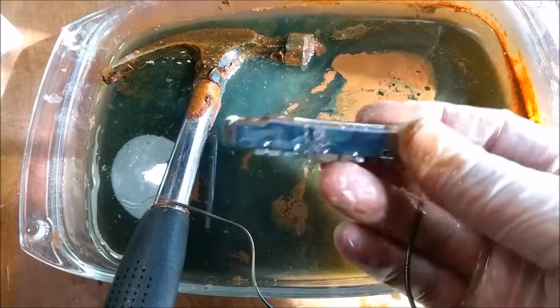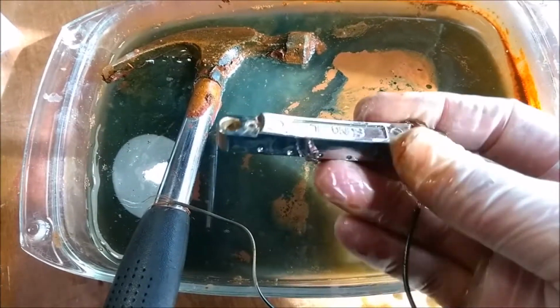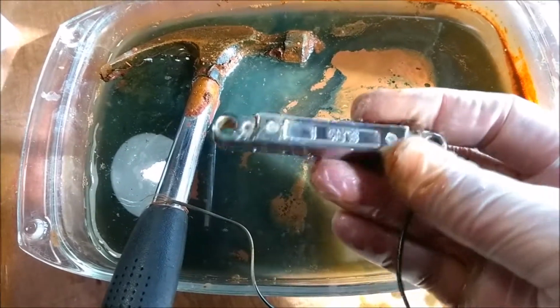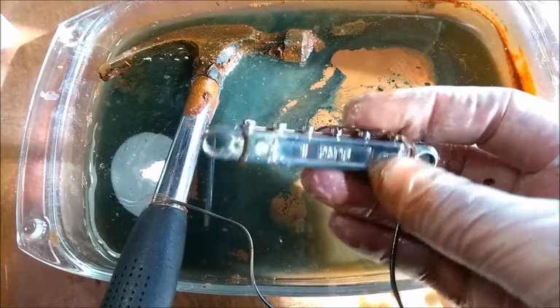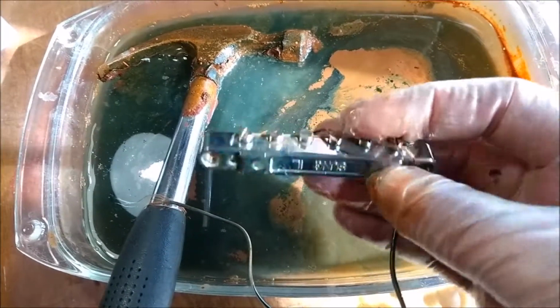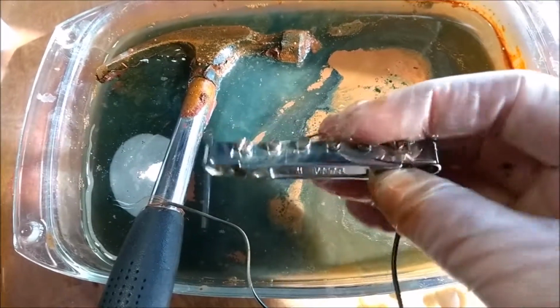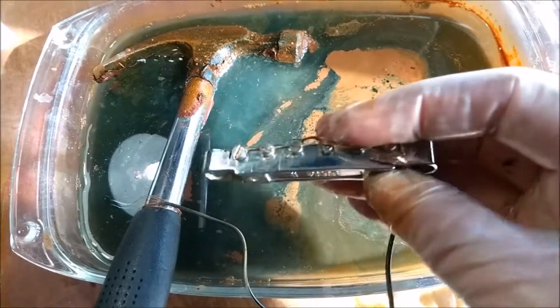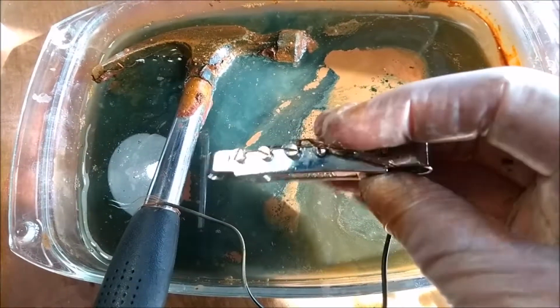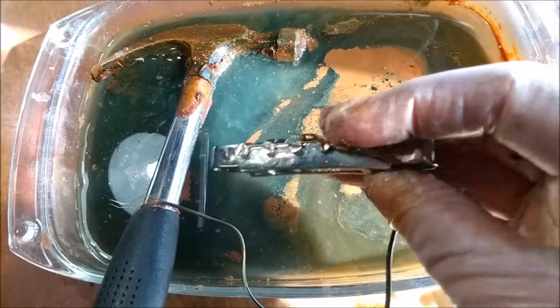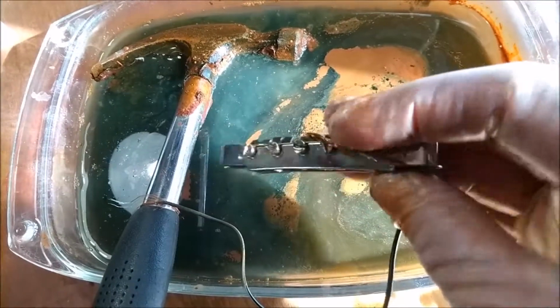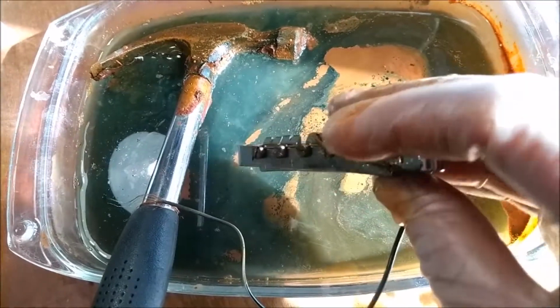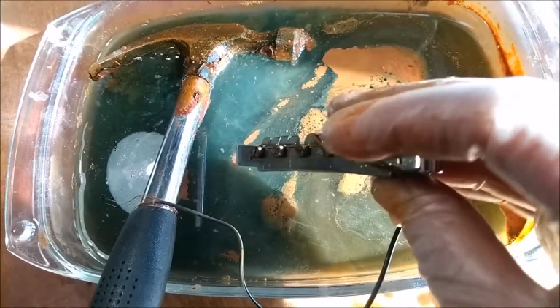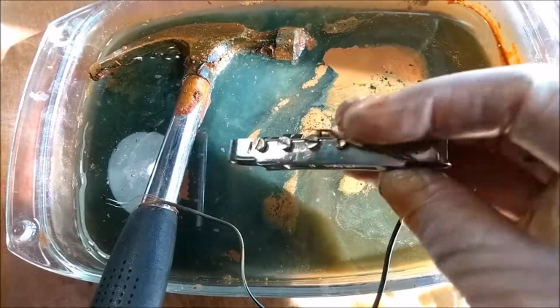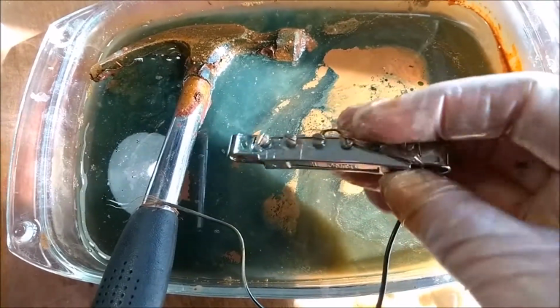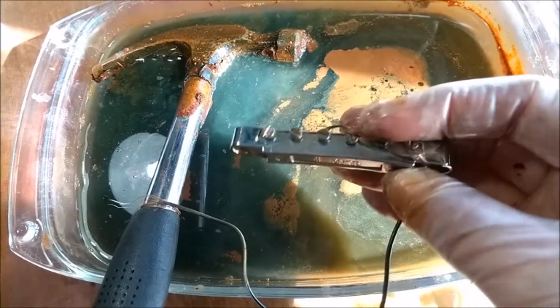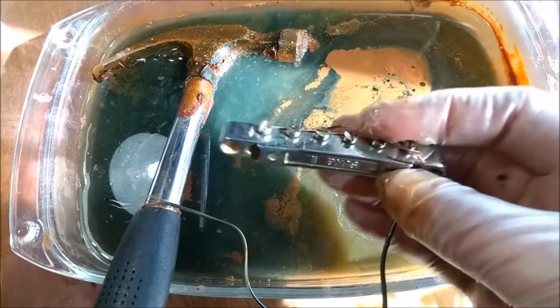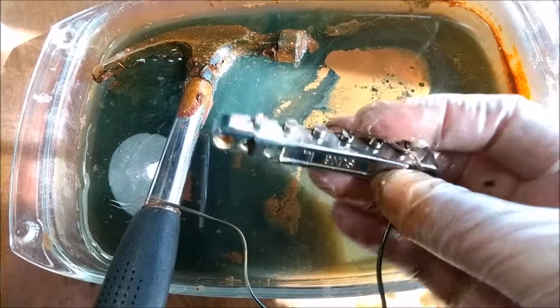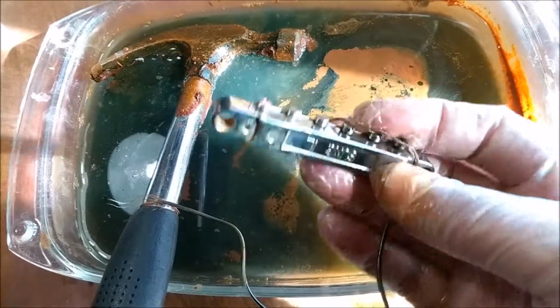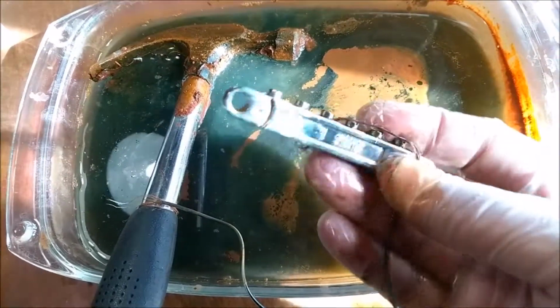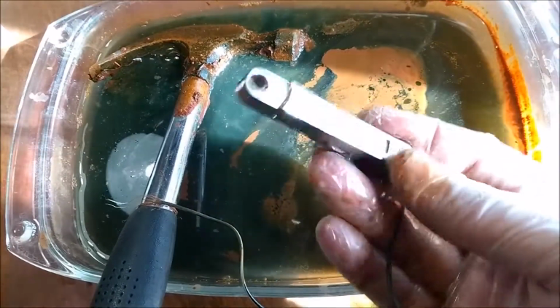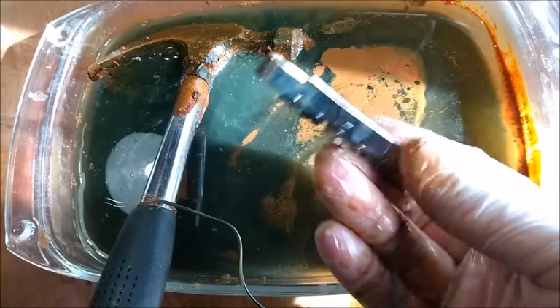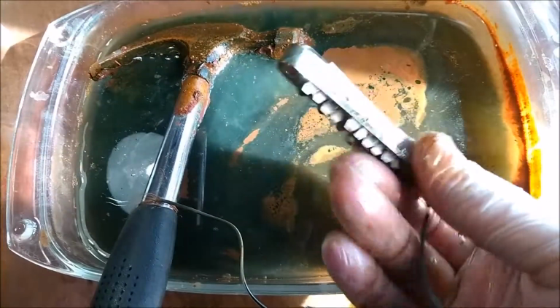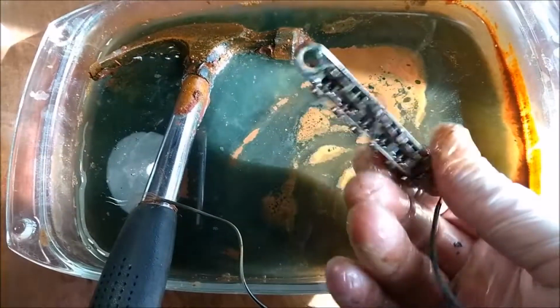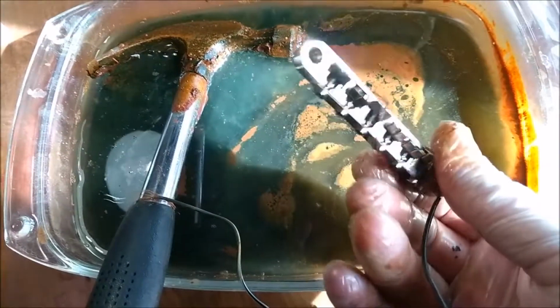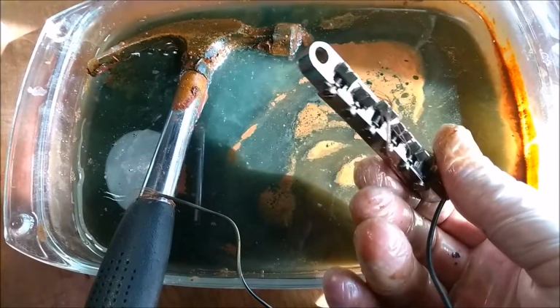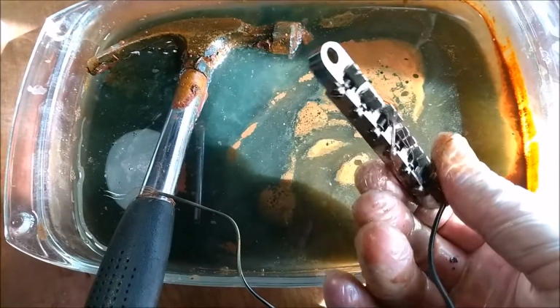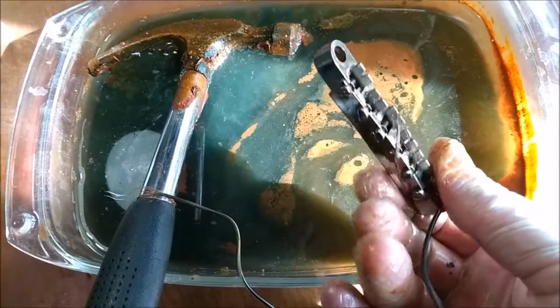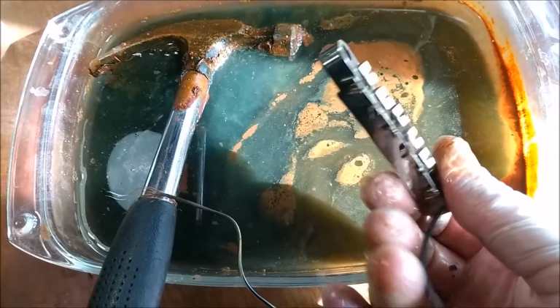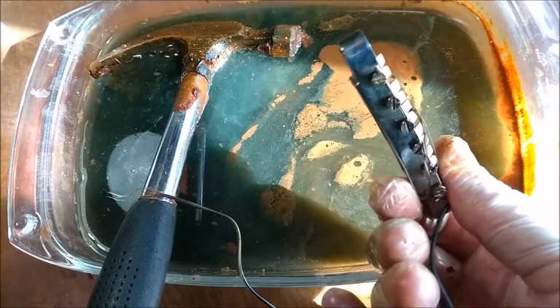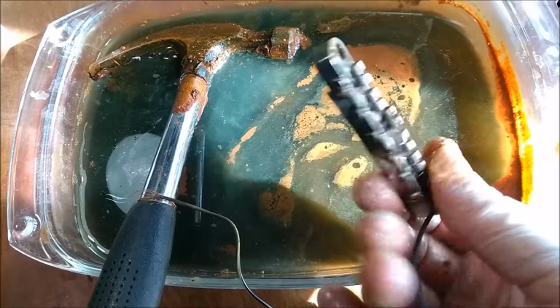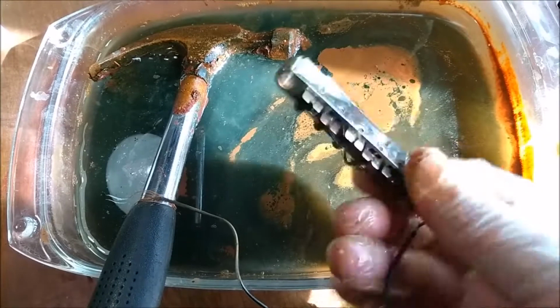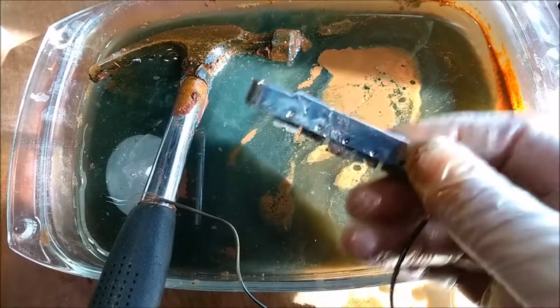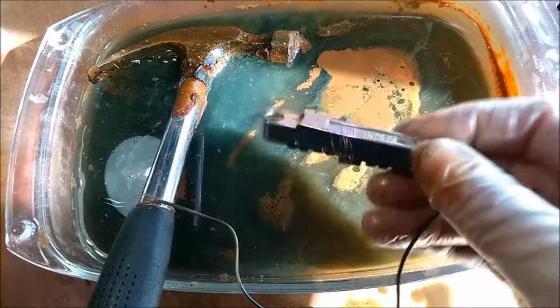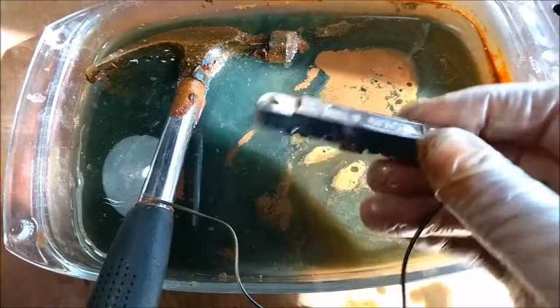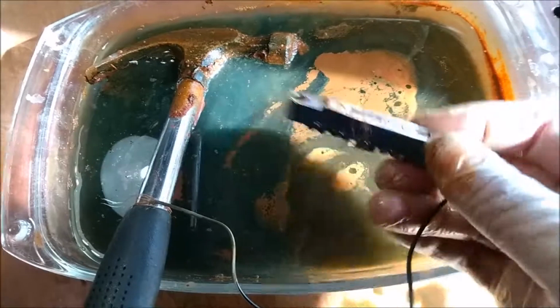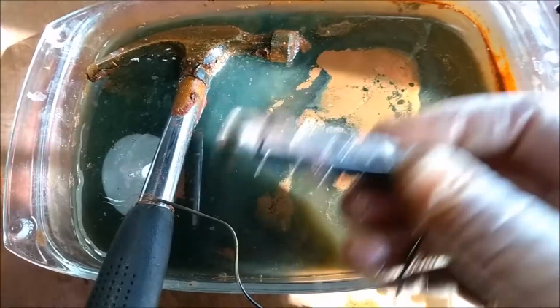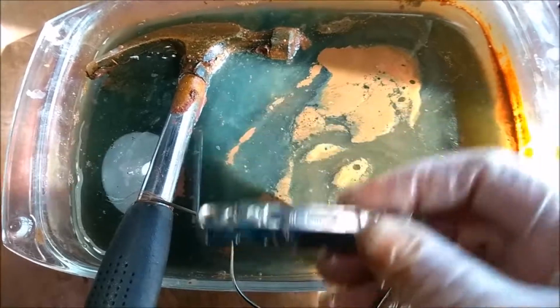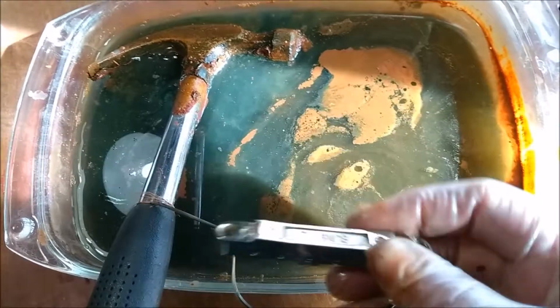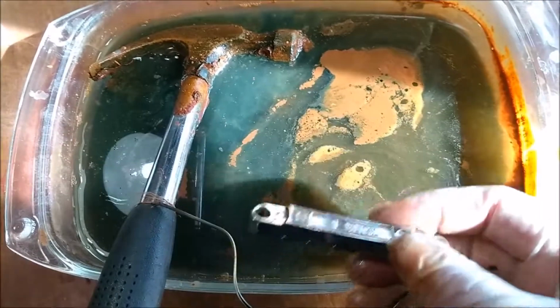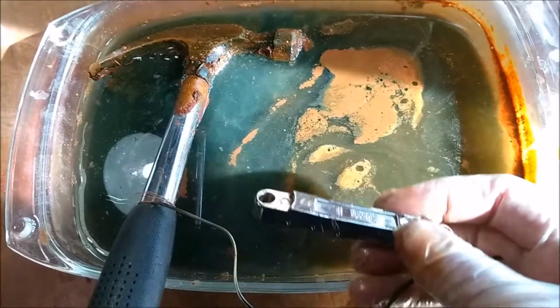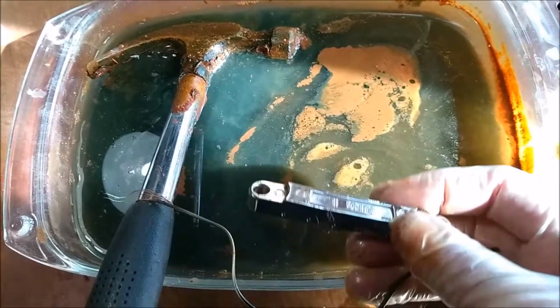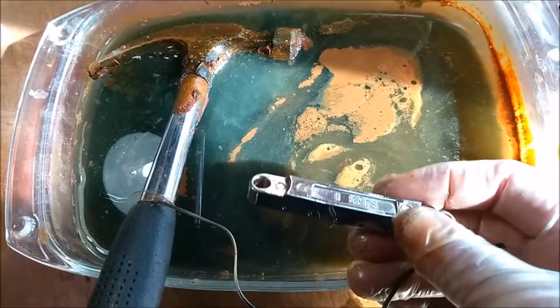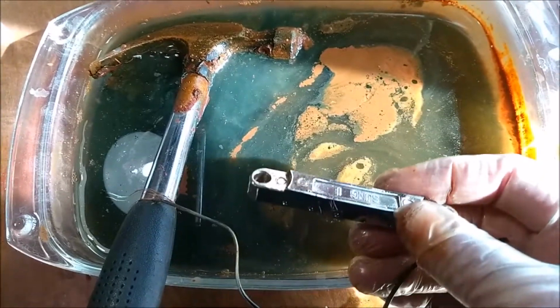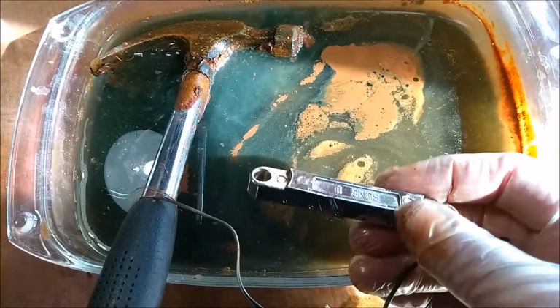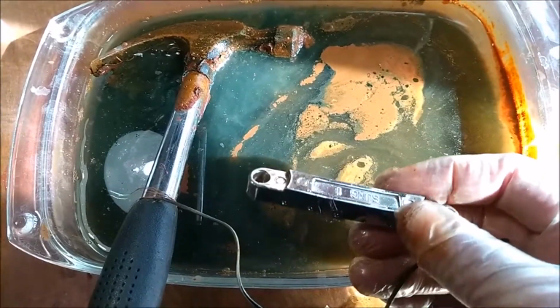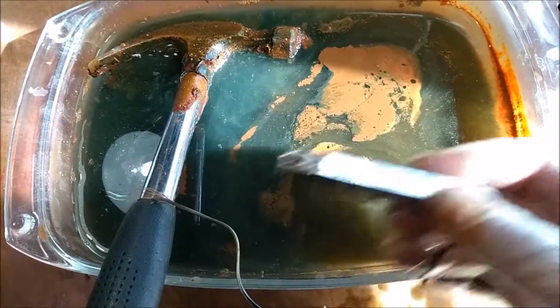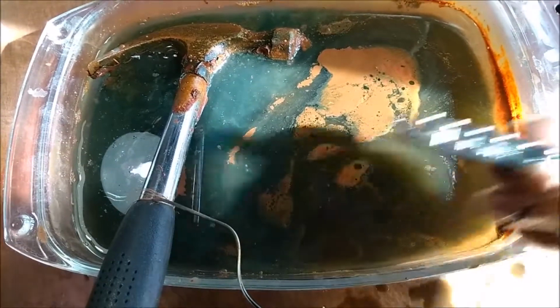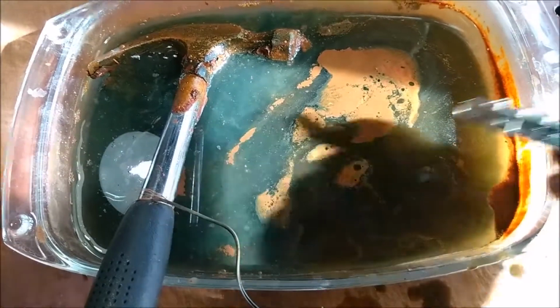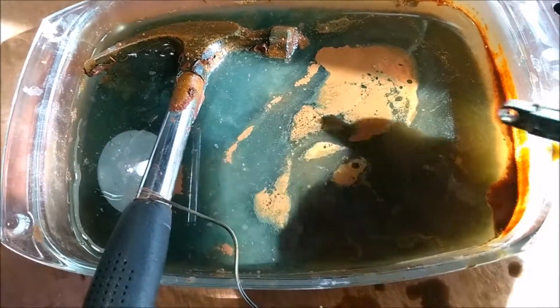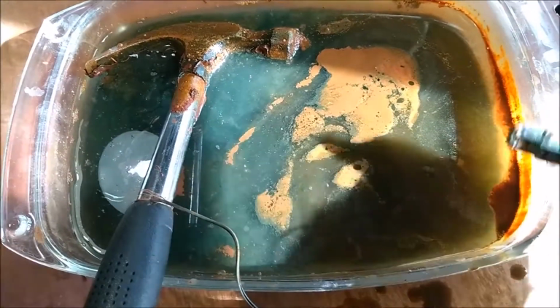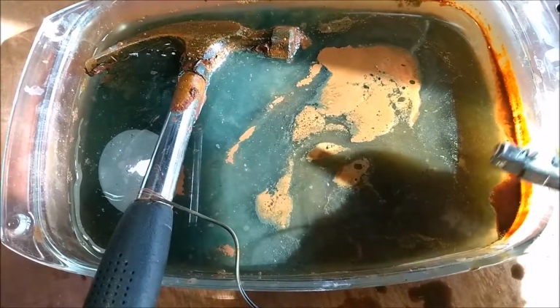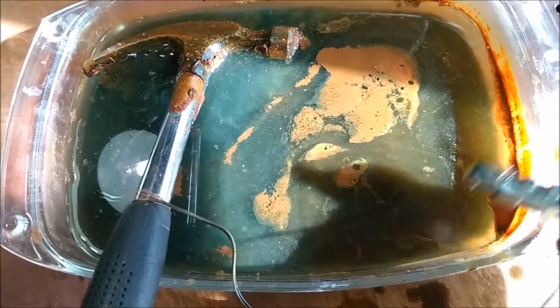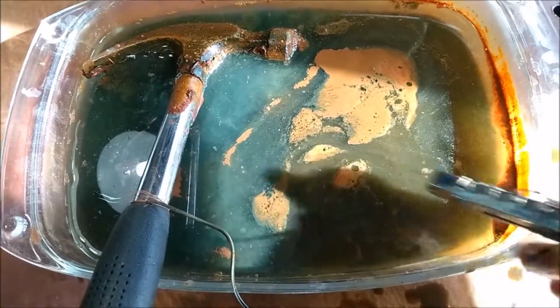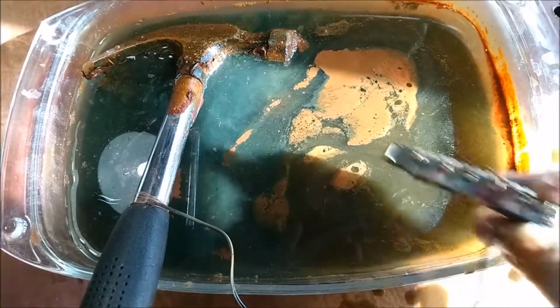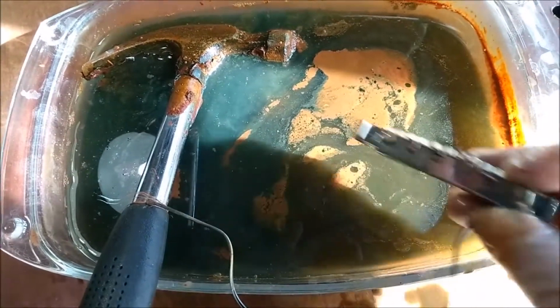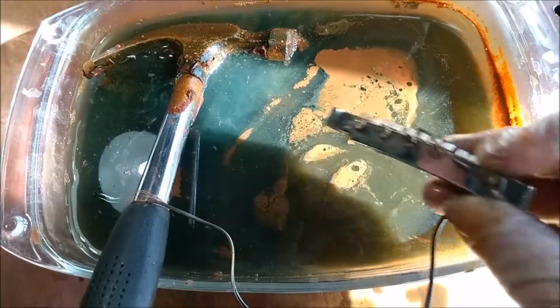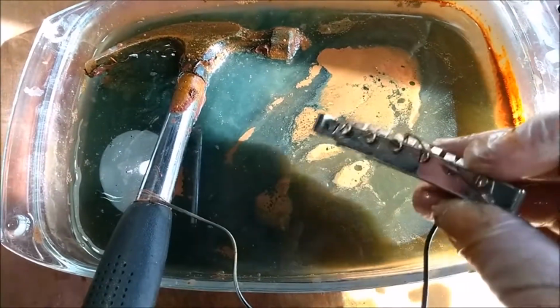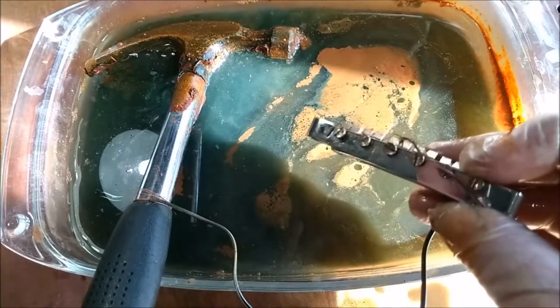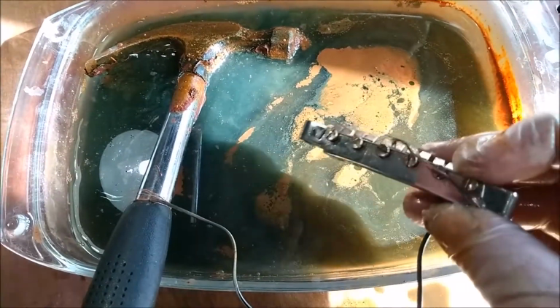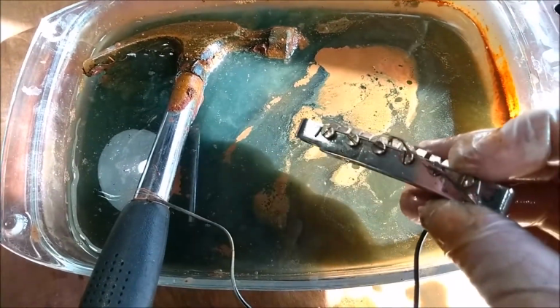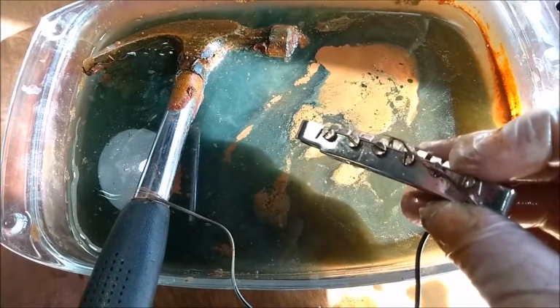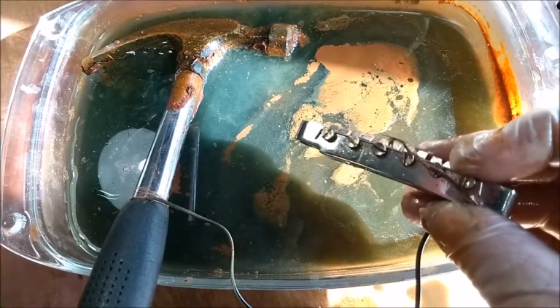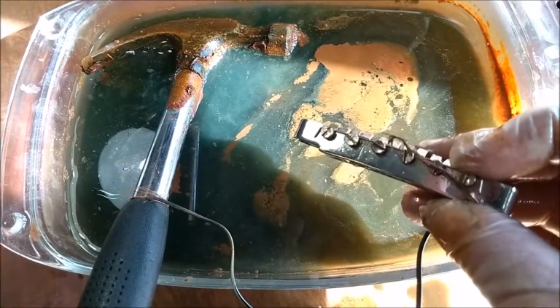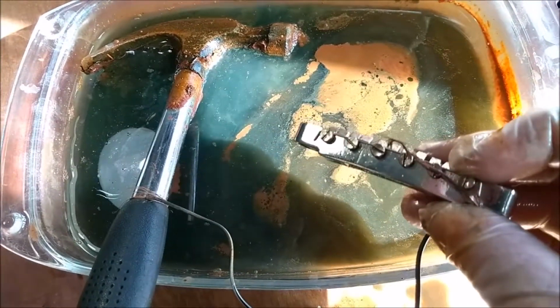If you bring your guitar to me and you've got a rusty old piece of metal on your guitar, this is probably the way I'm going to clean it. Thanks very much.